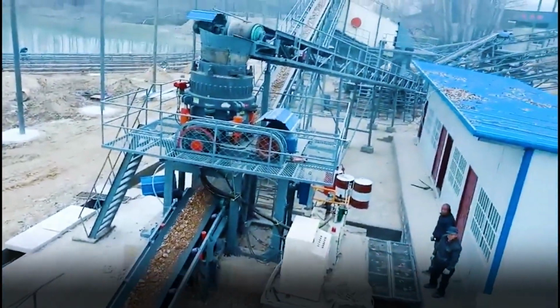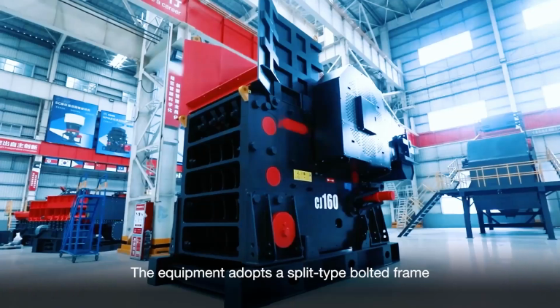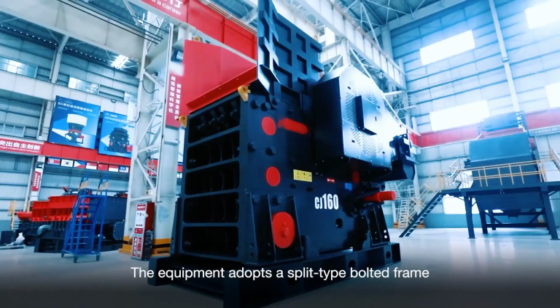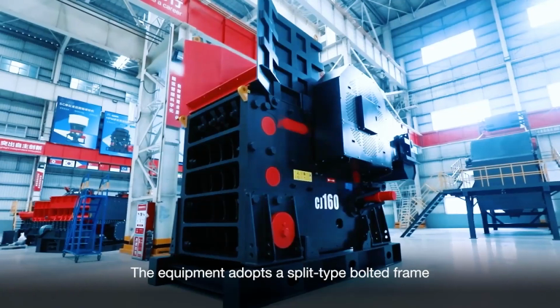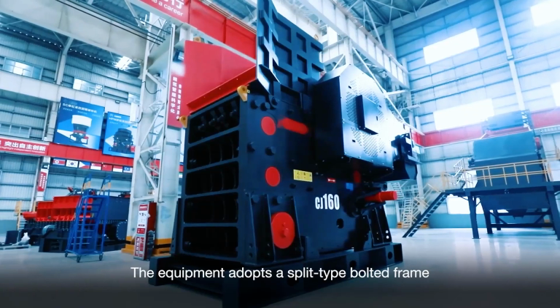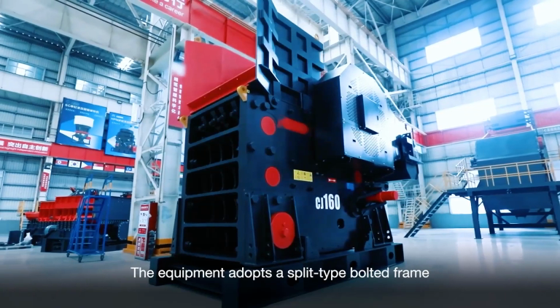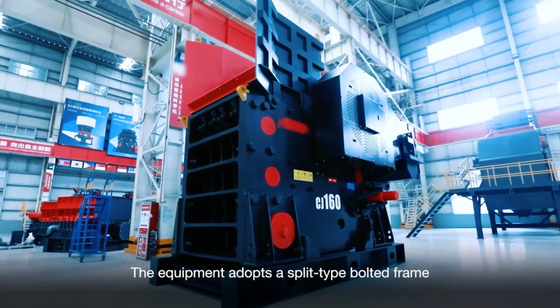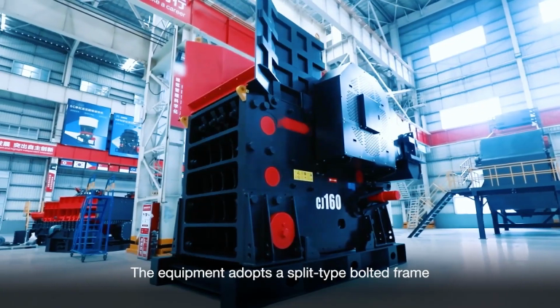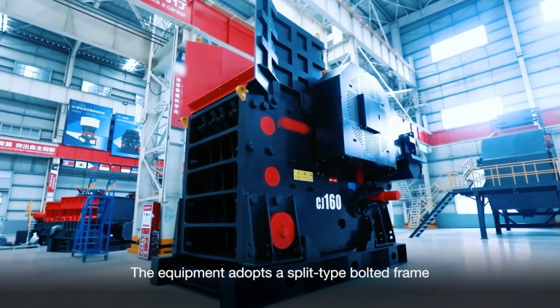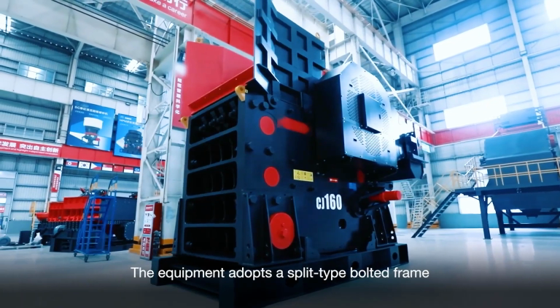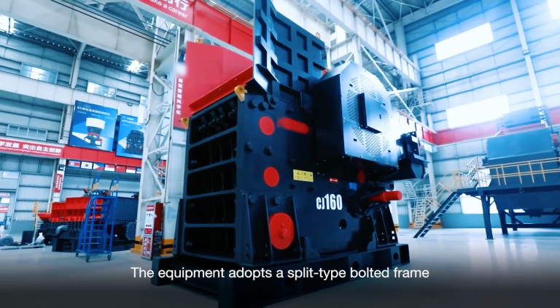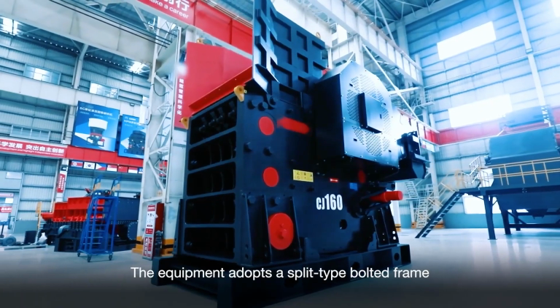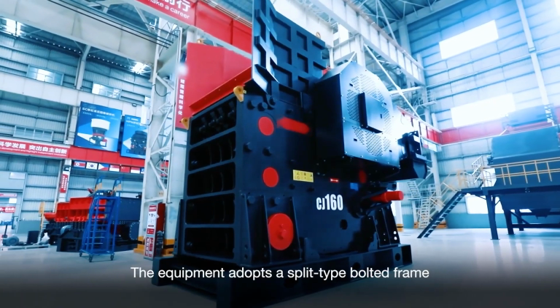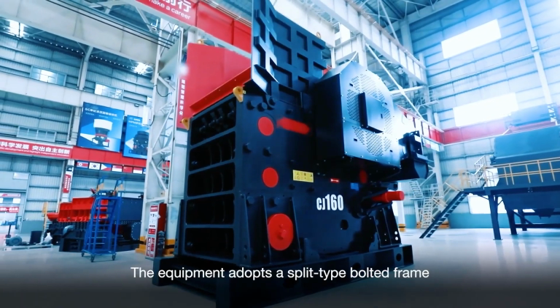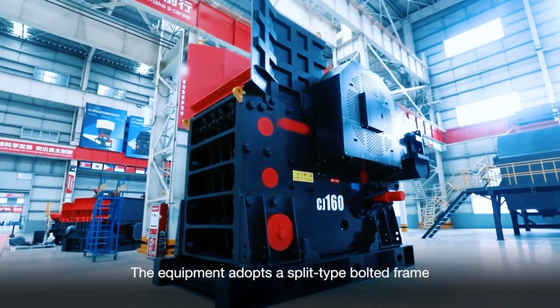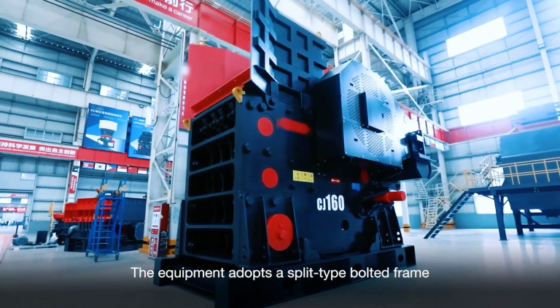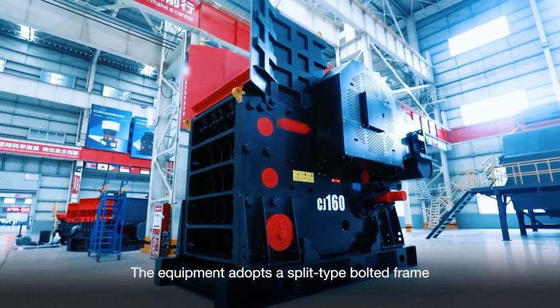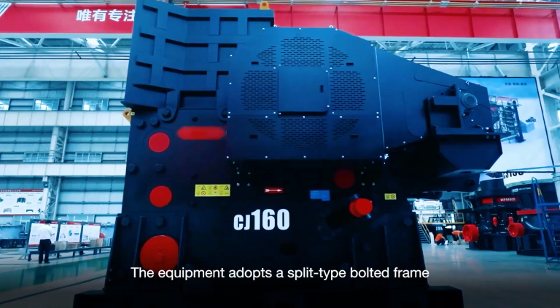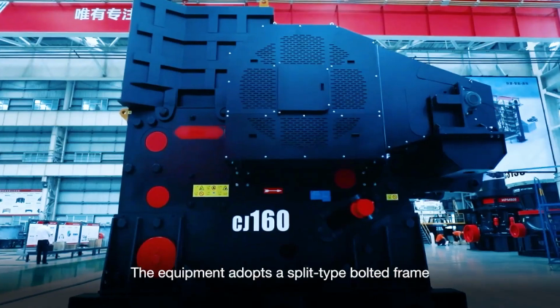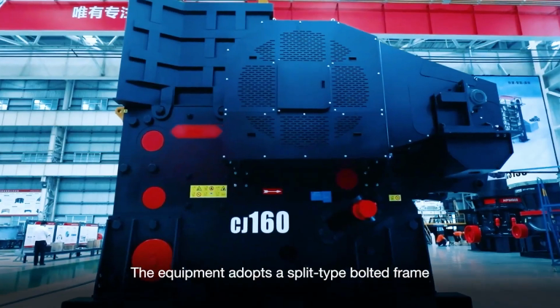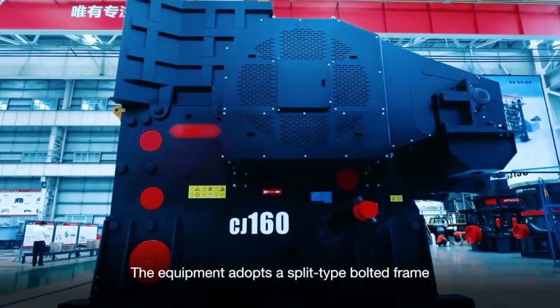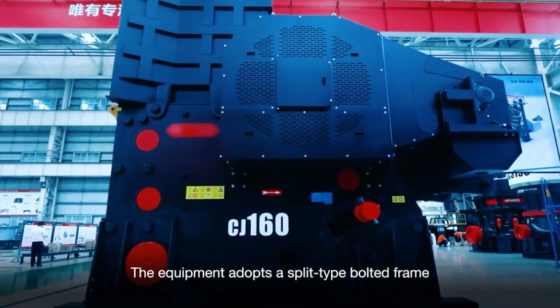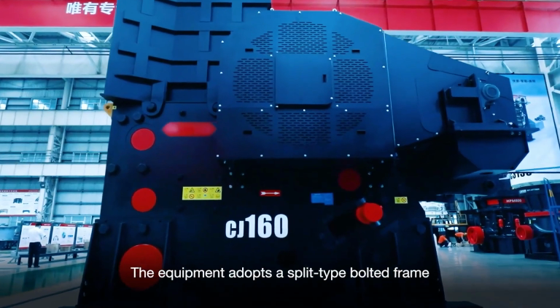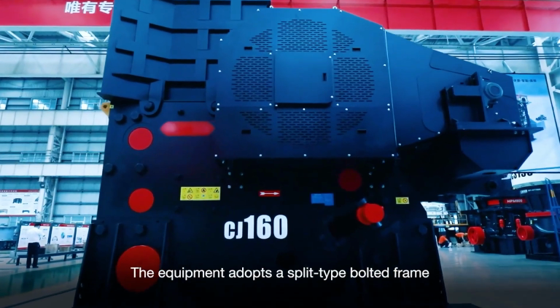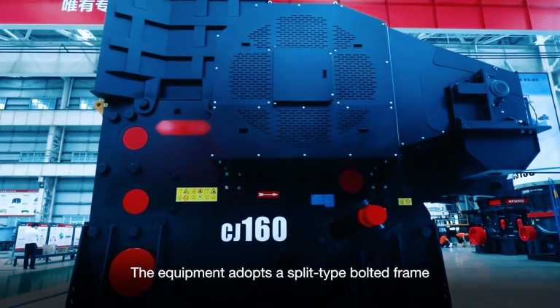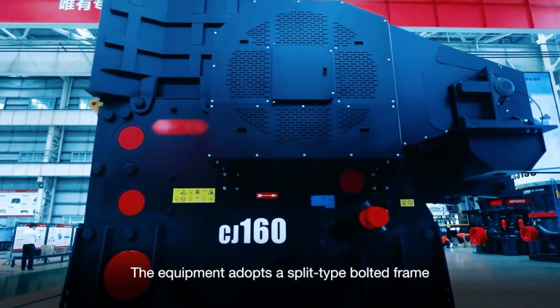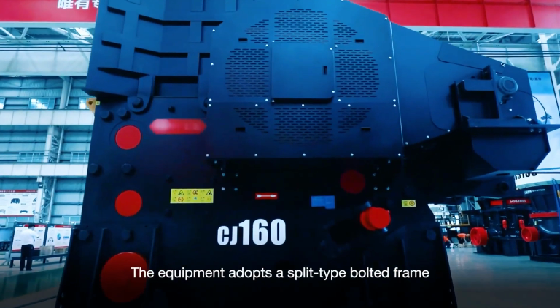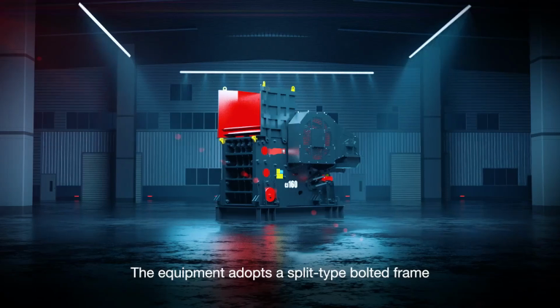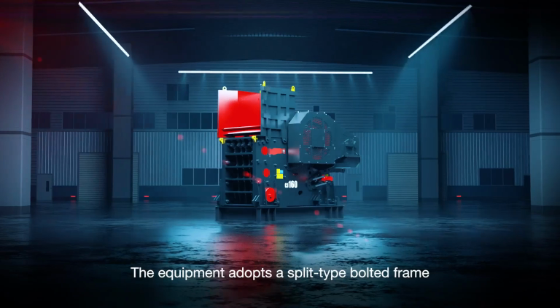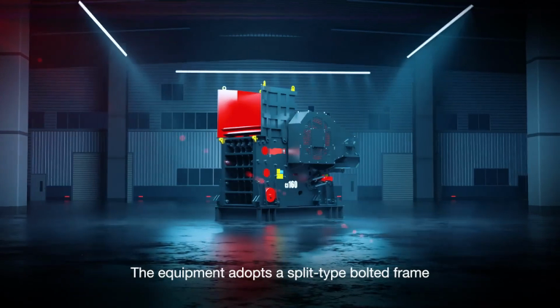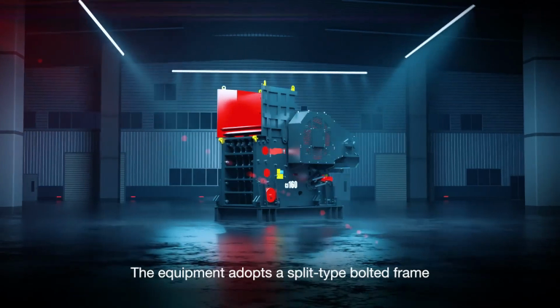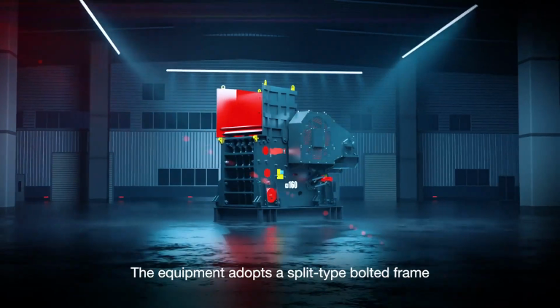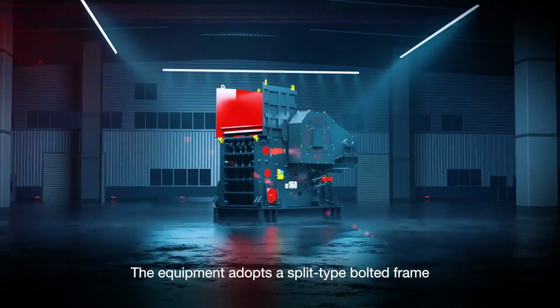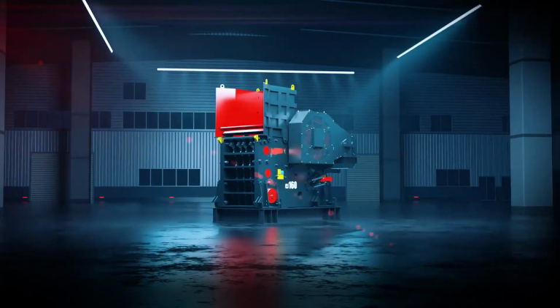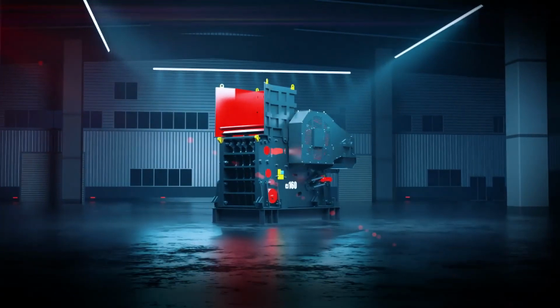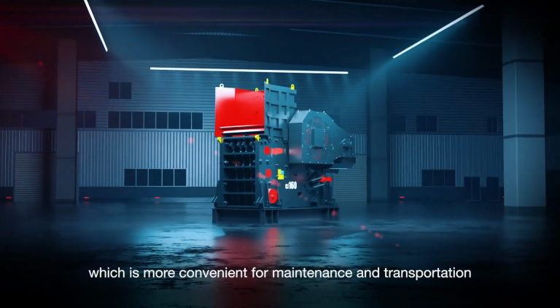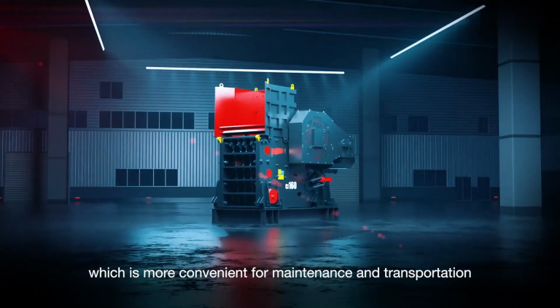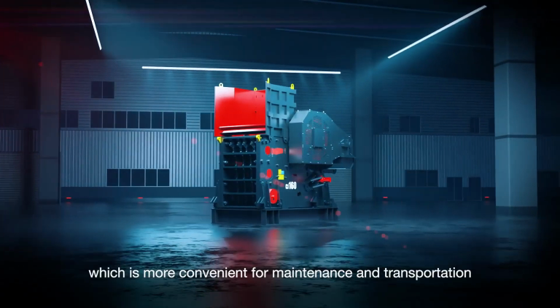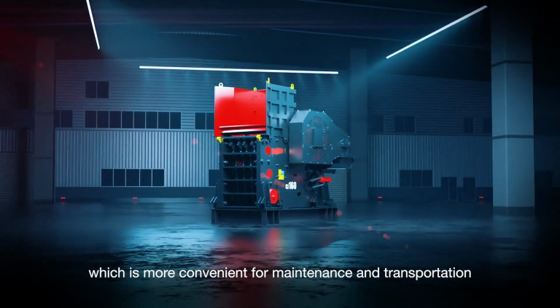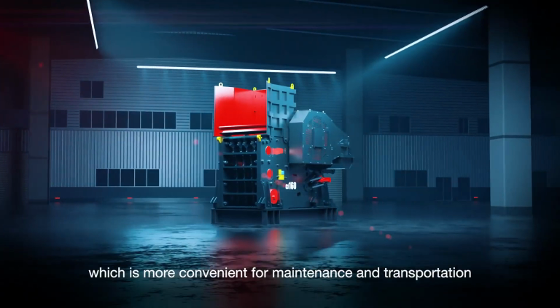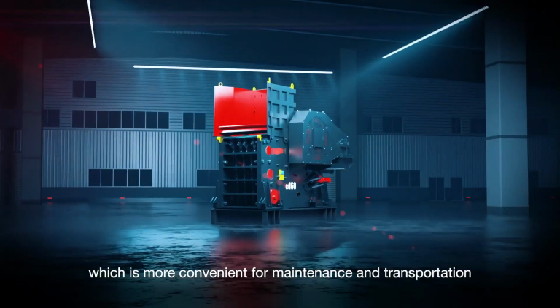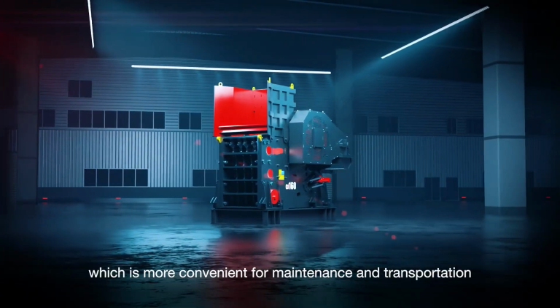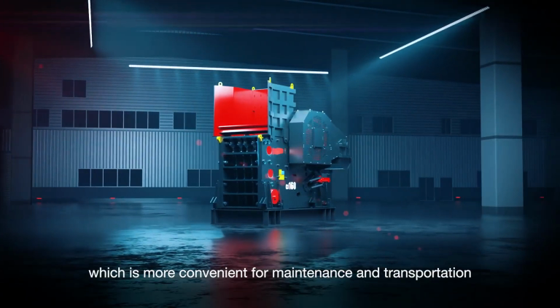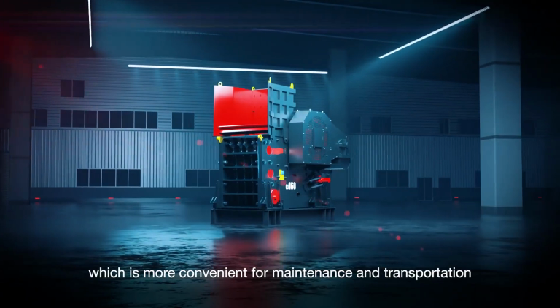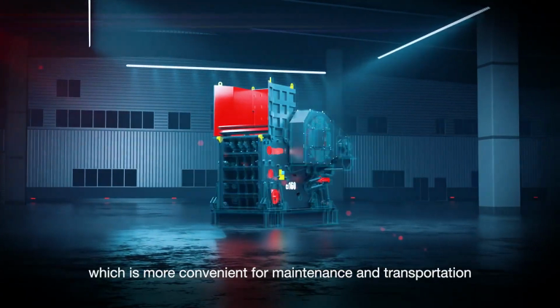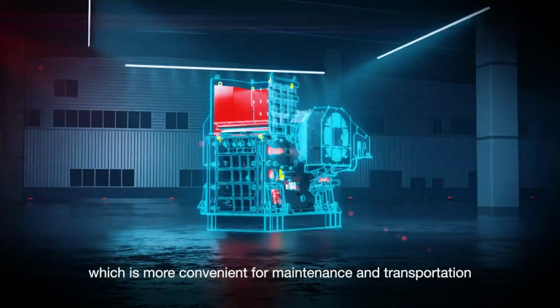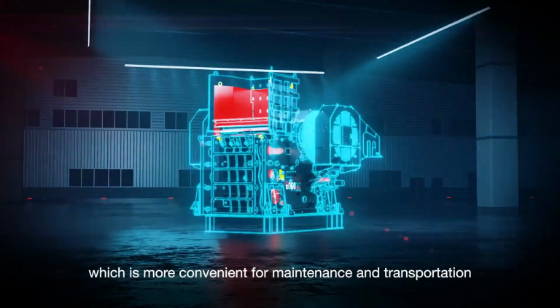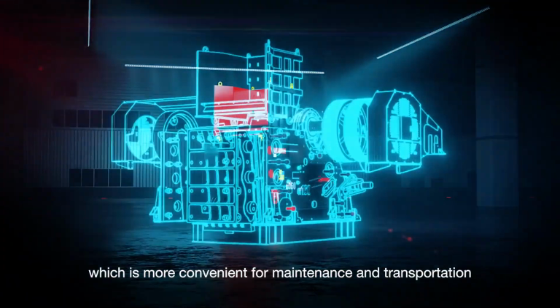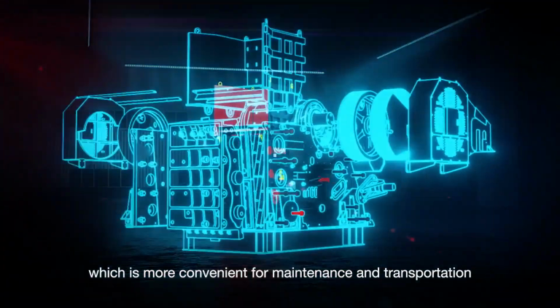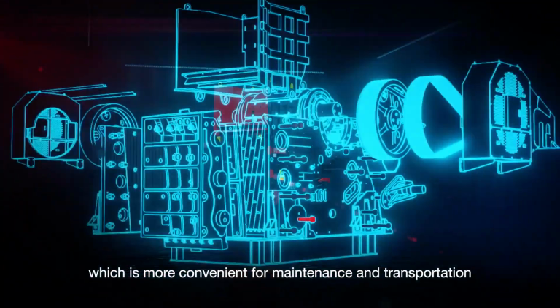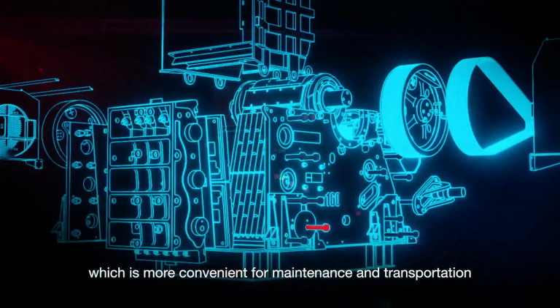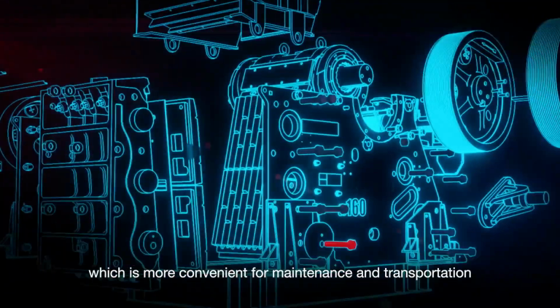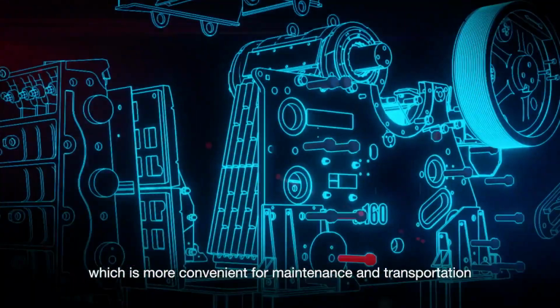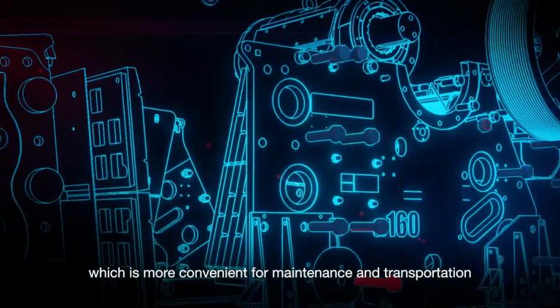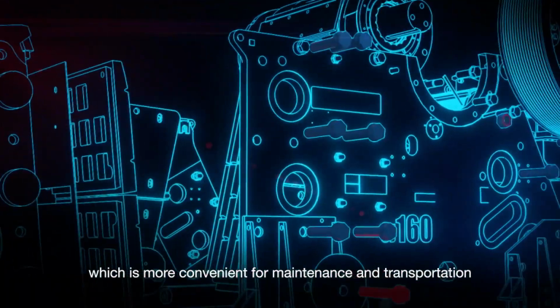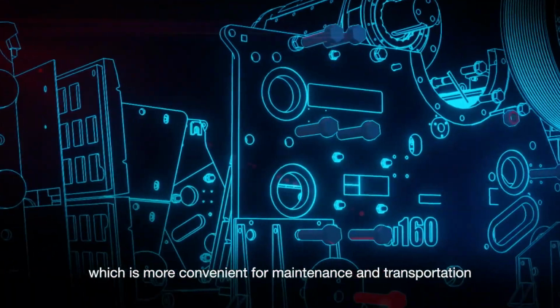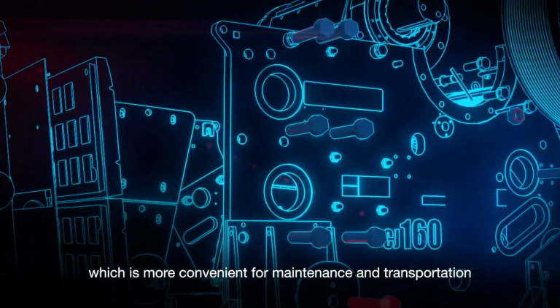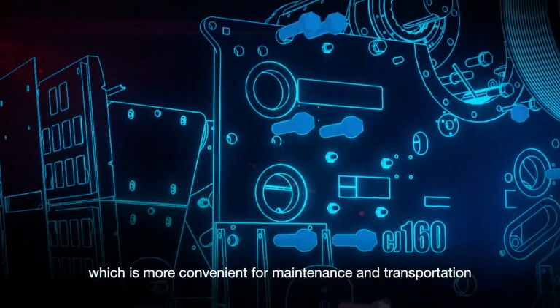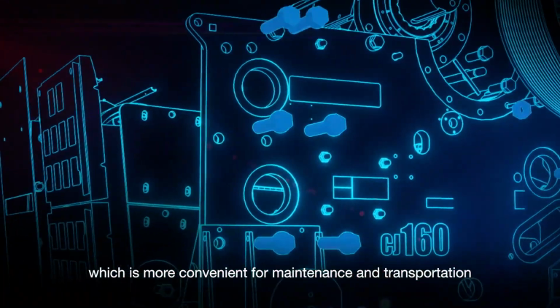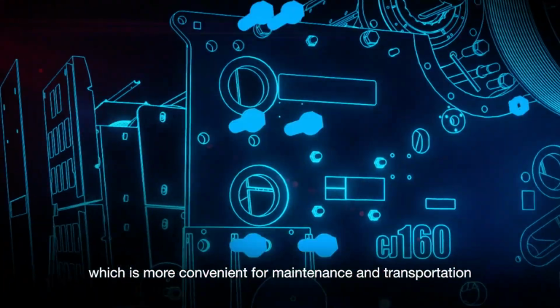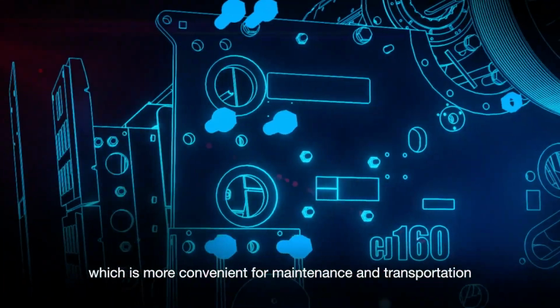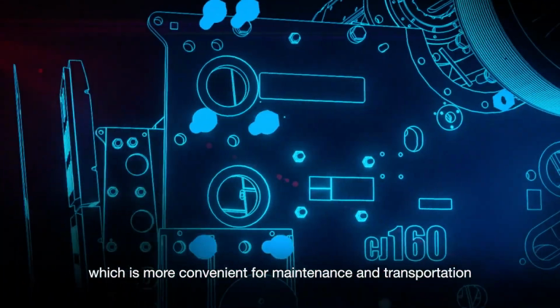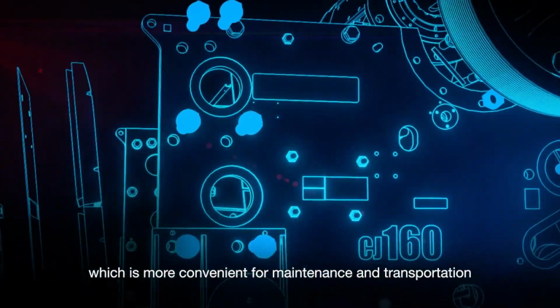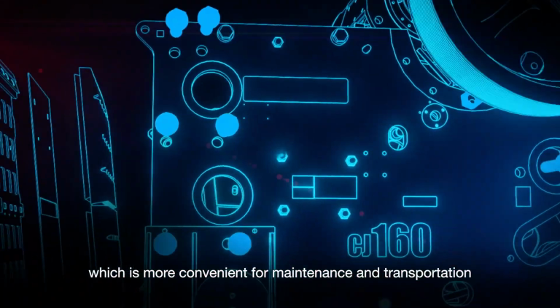The equipment adopts a 3-type bolt head frame, which is more convenient for maintenance and transportation.